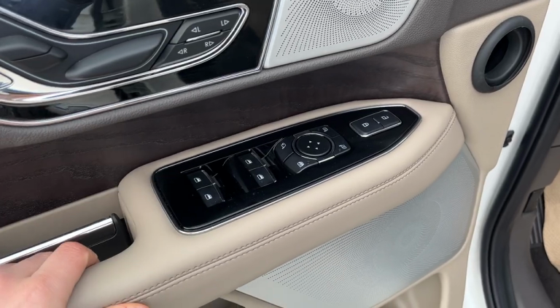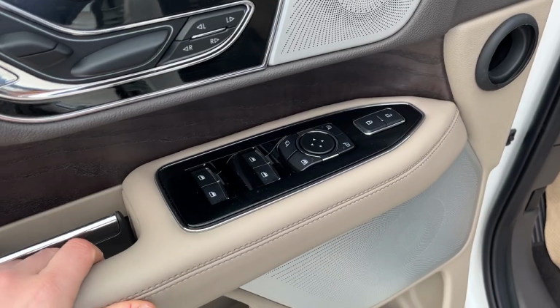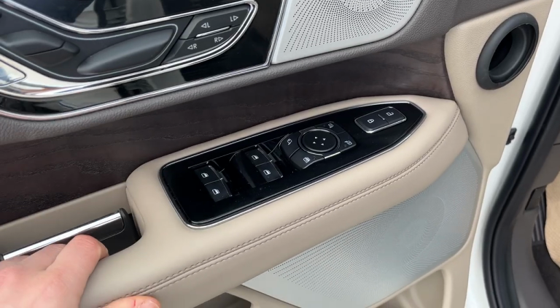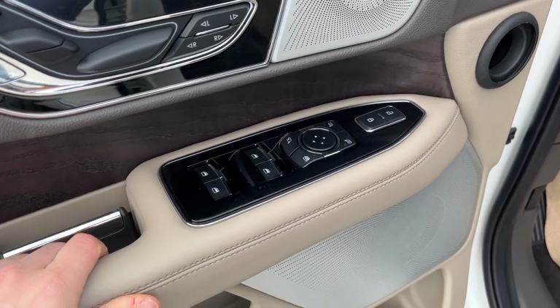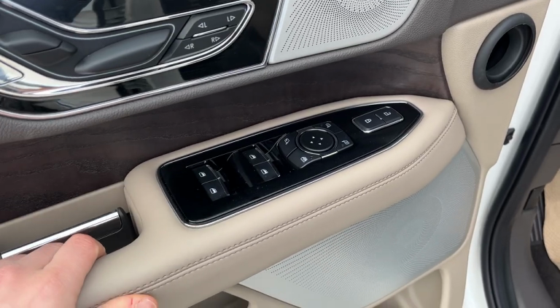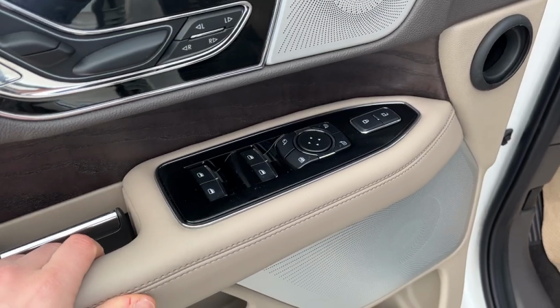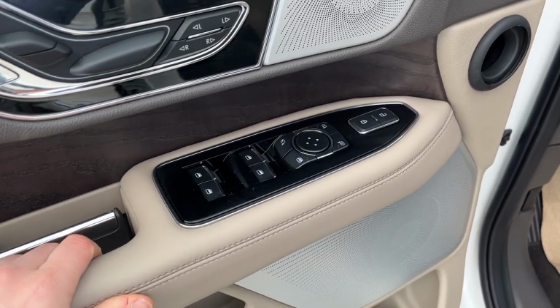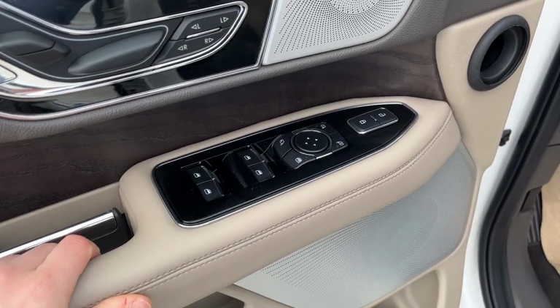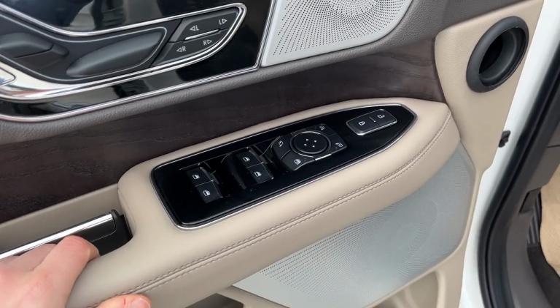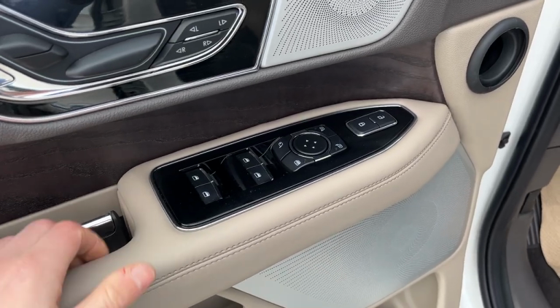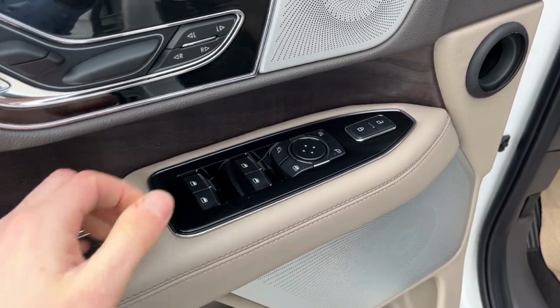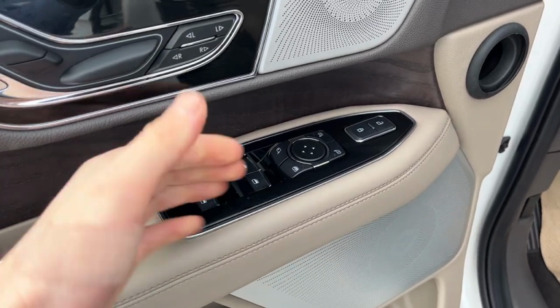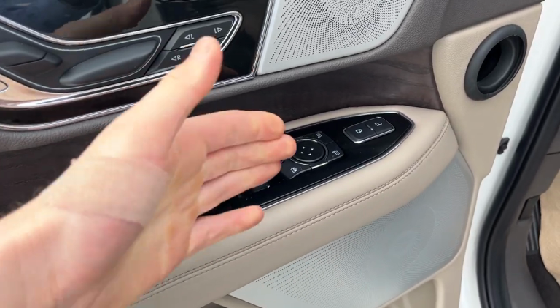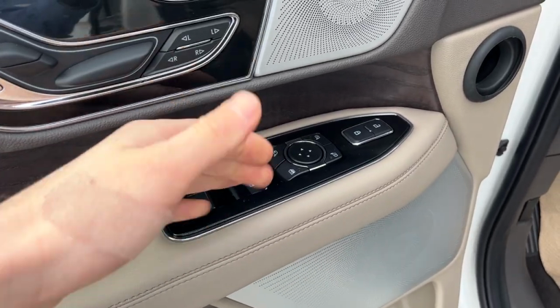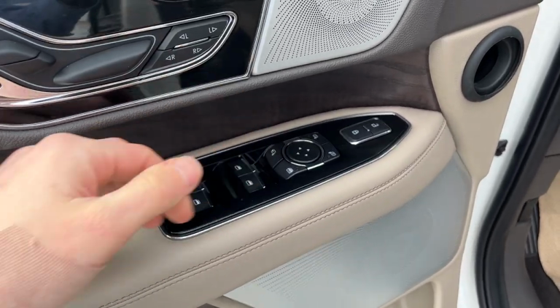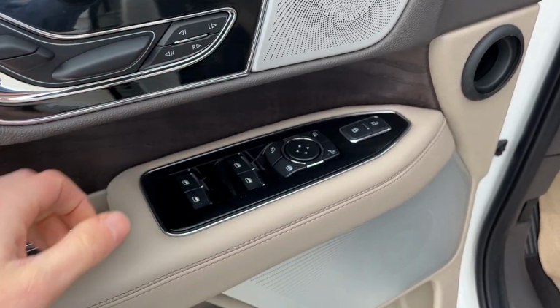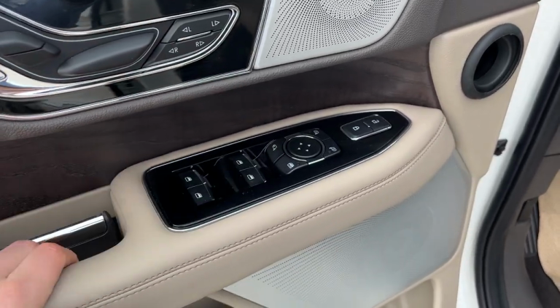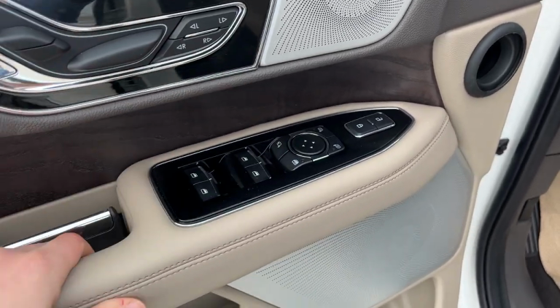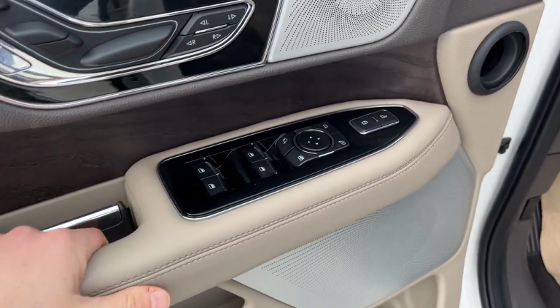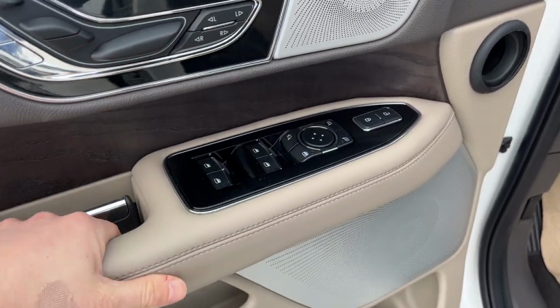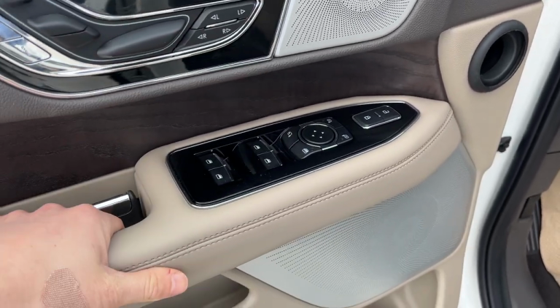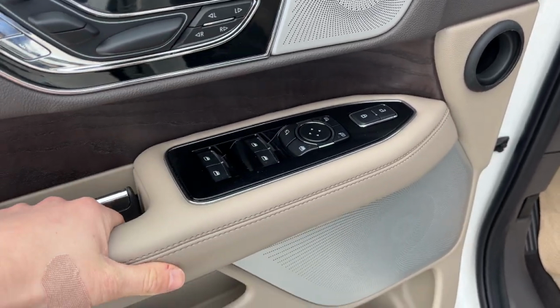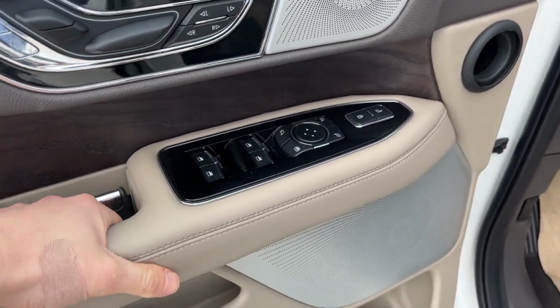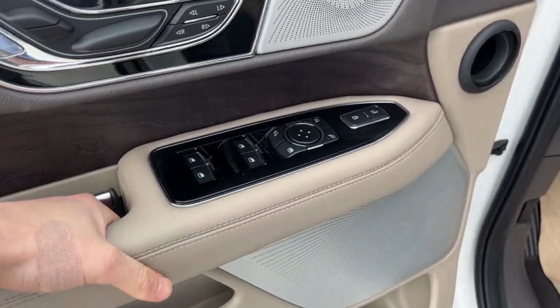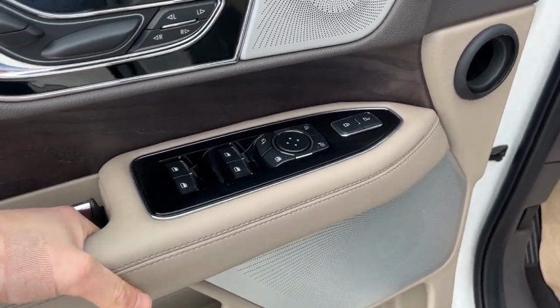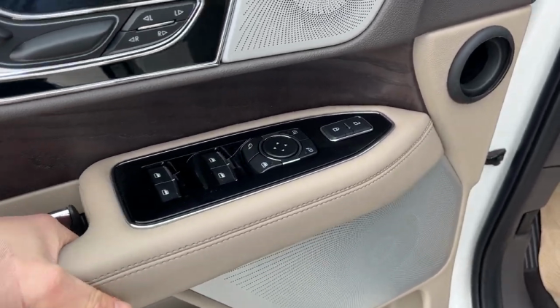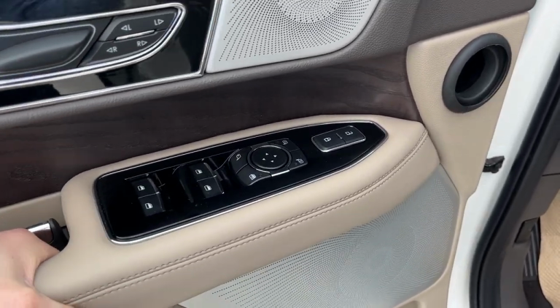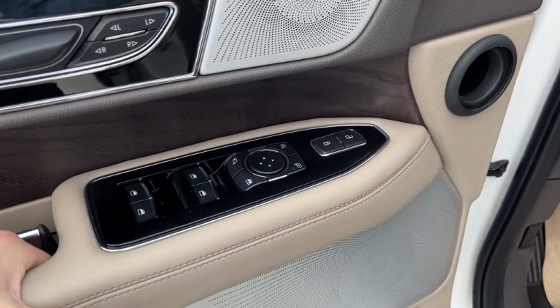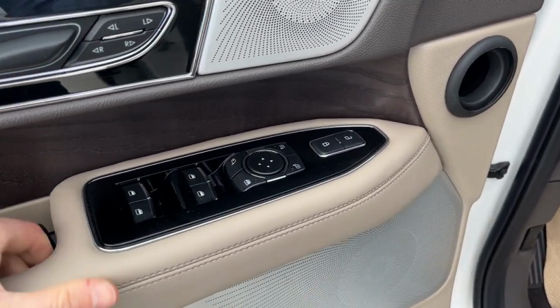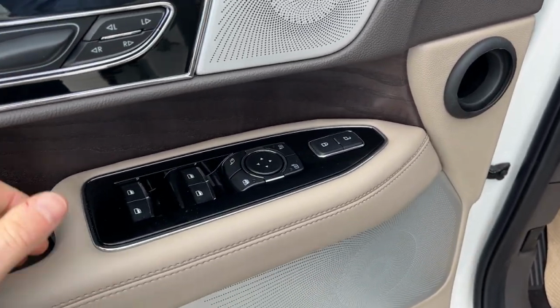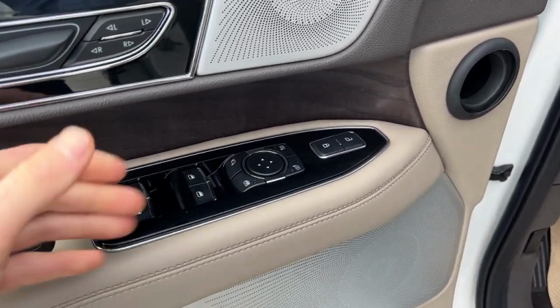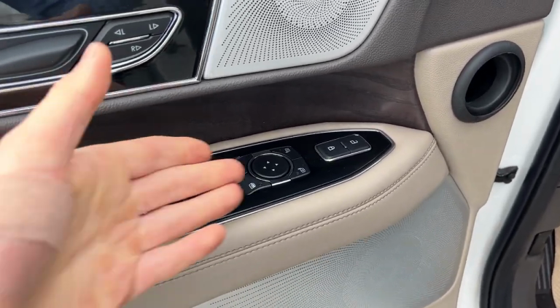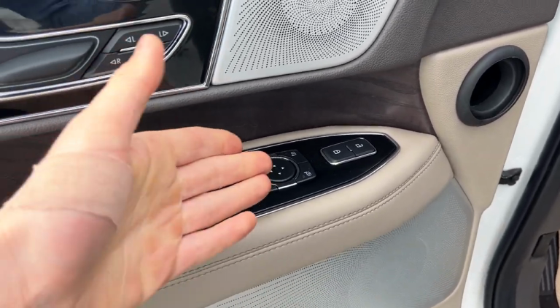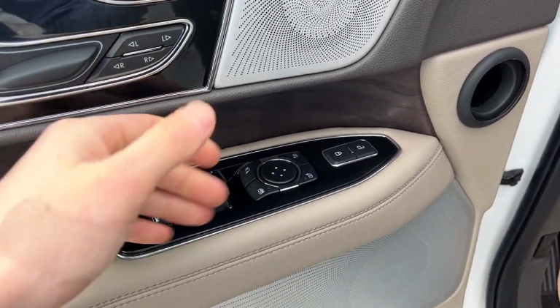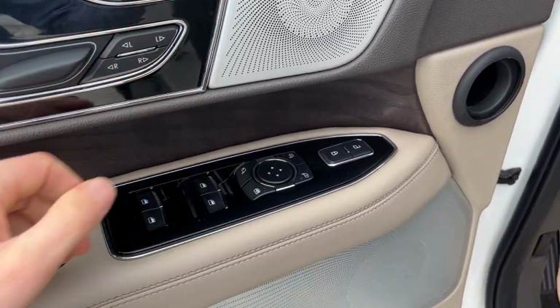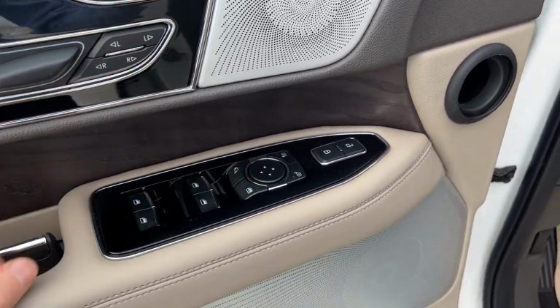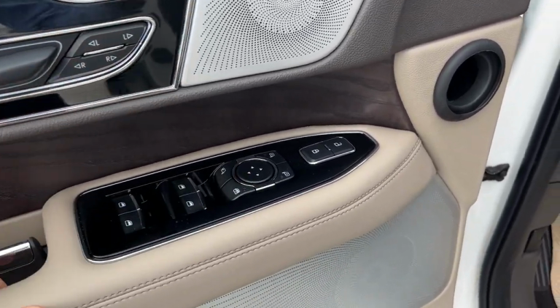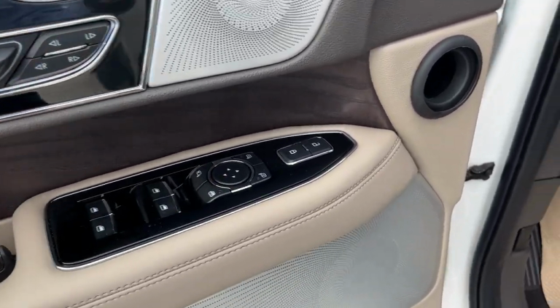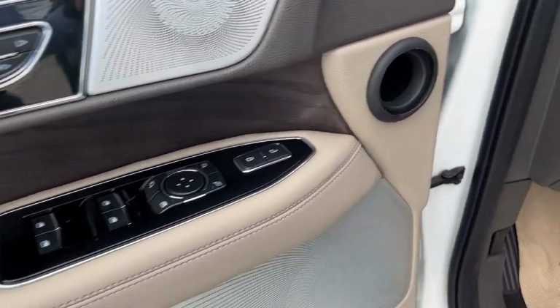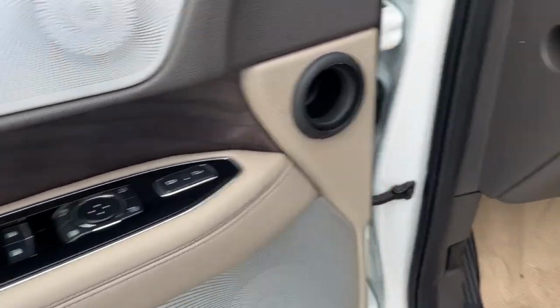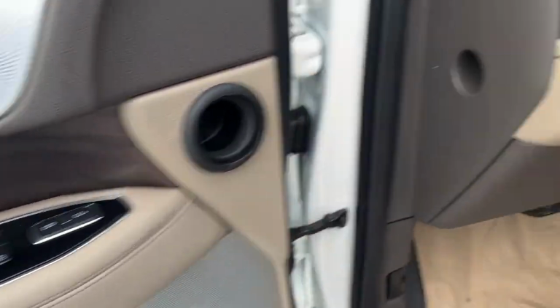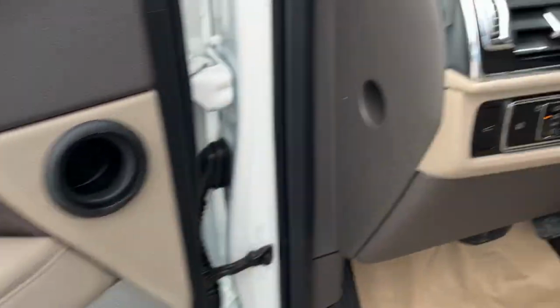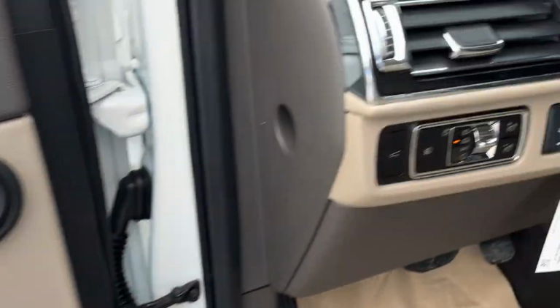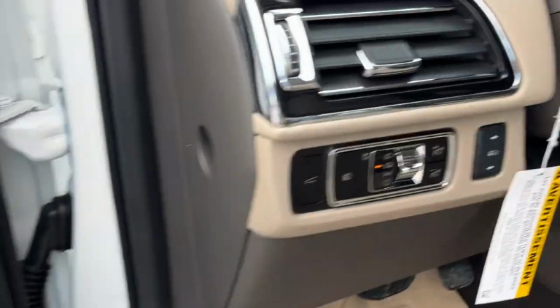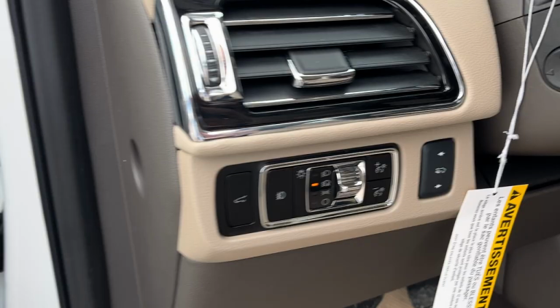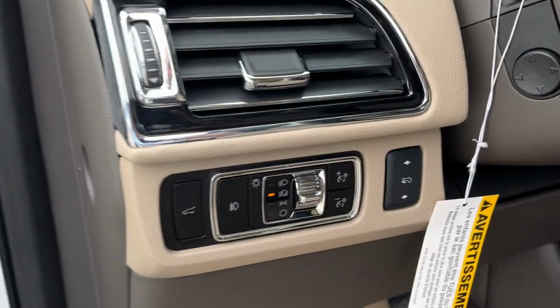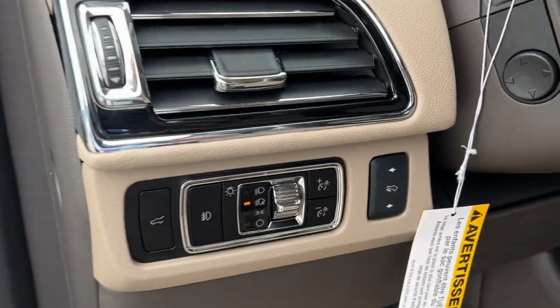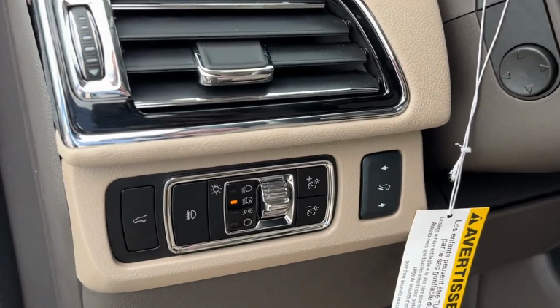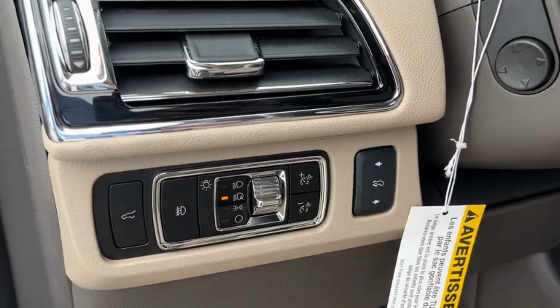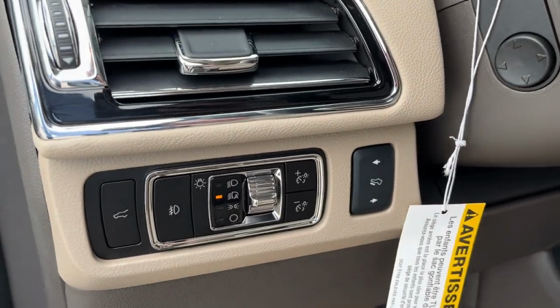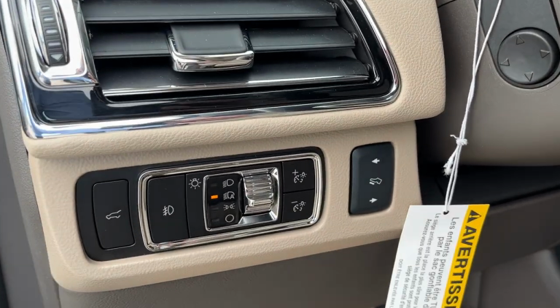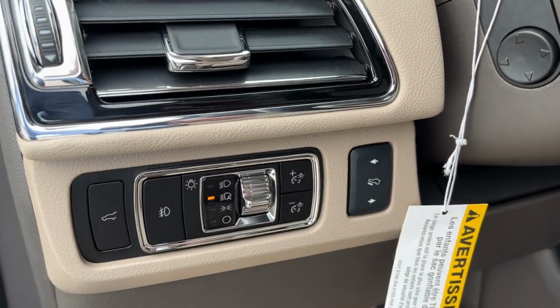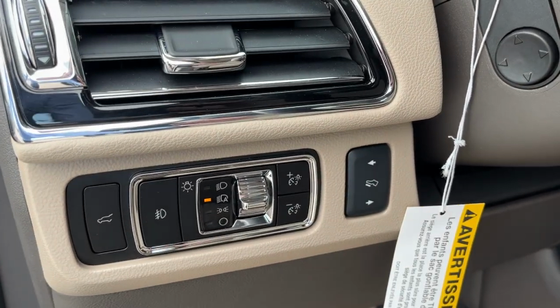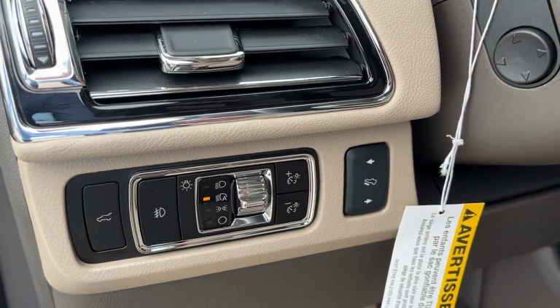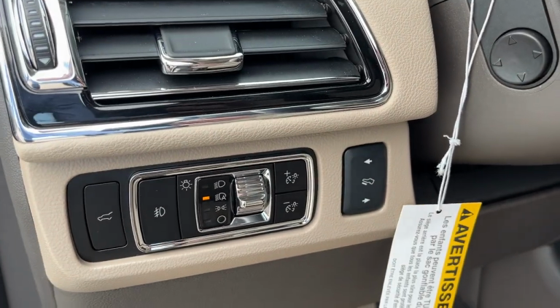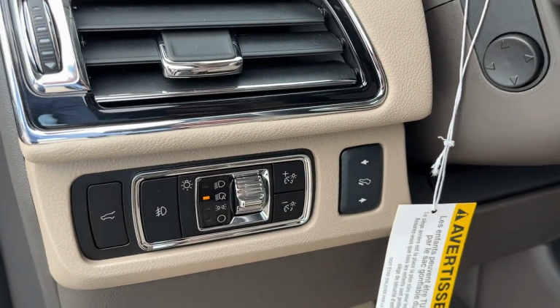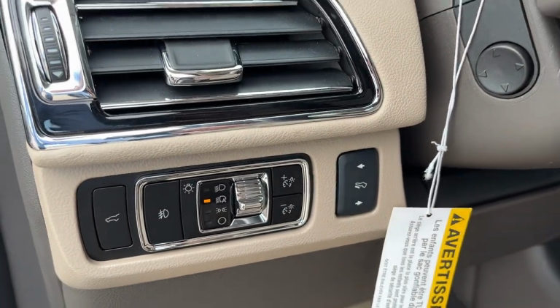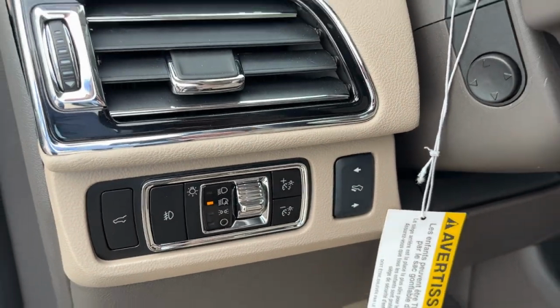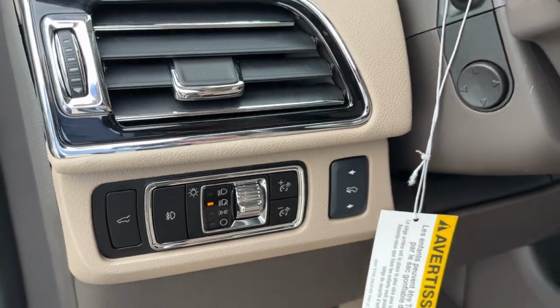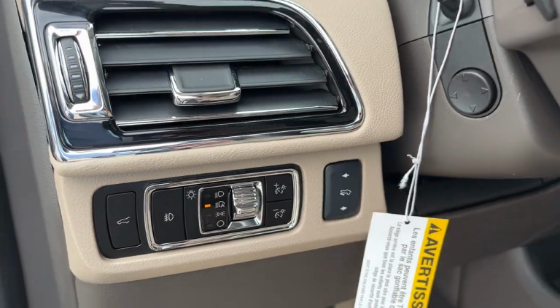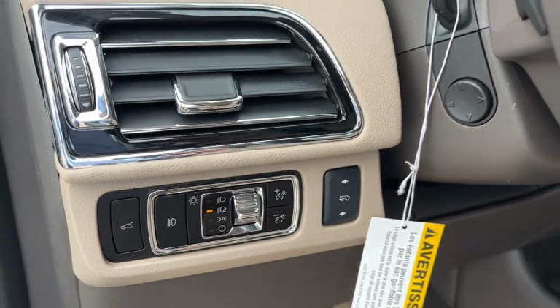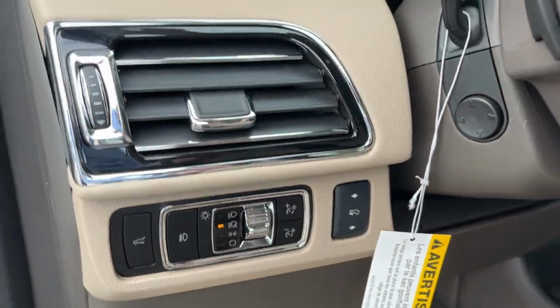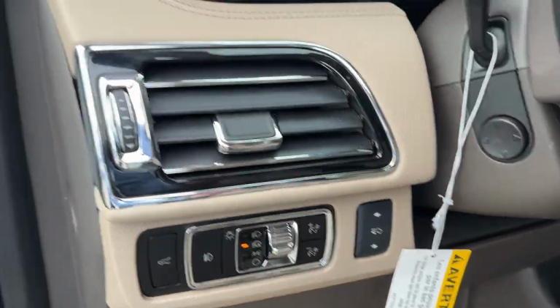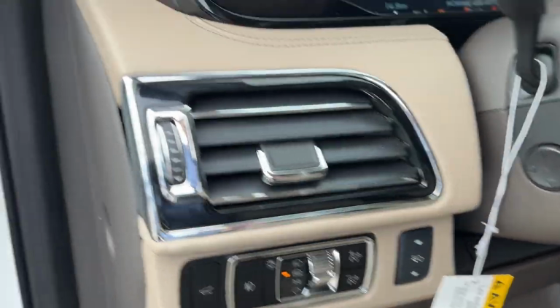Power windows and locks, power folding and adjustable mirrors, automatic headlights and power adjustable pedals.